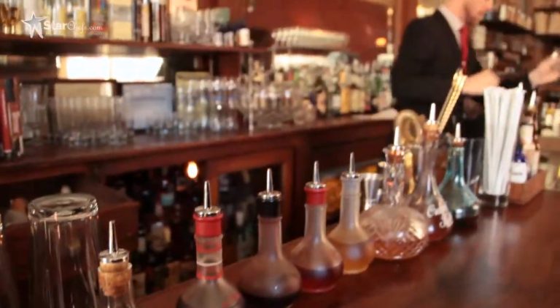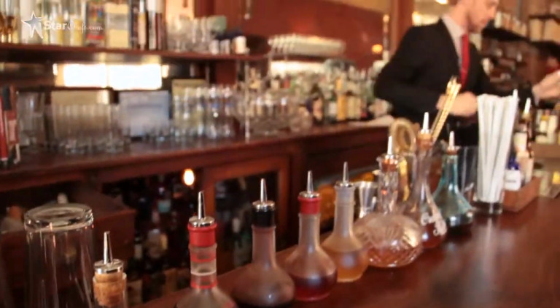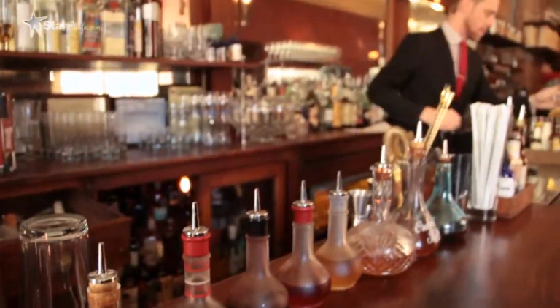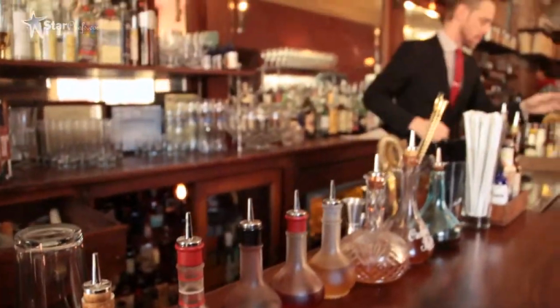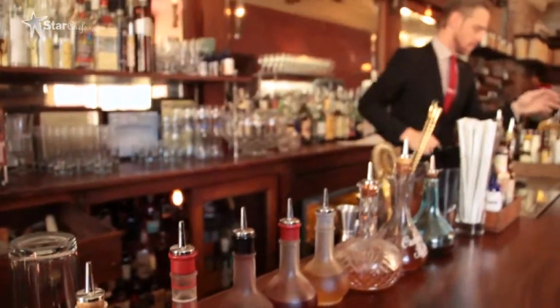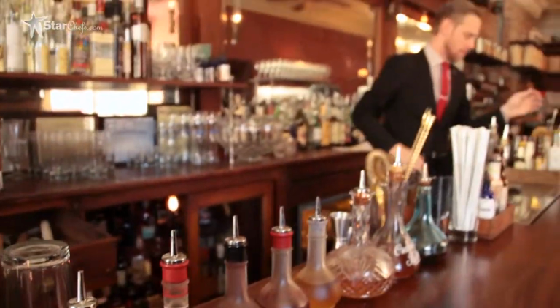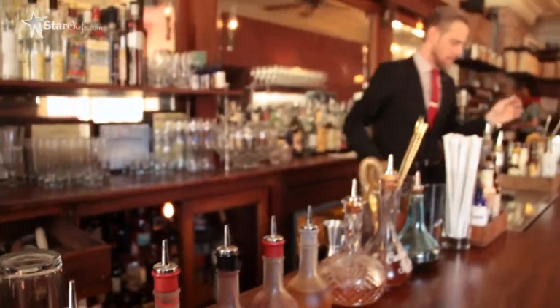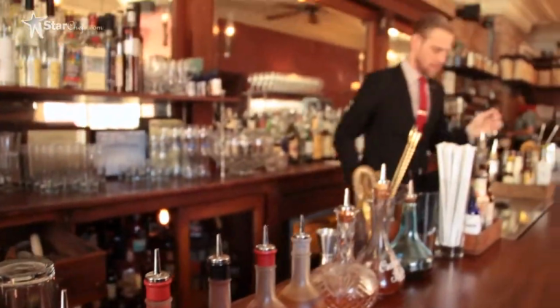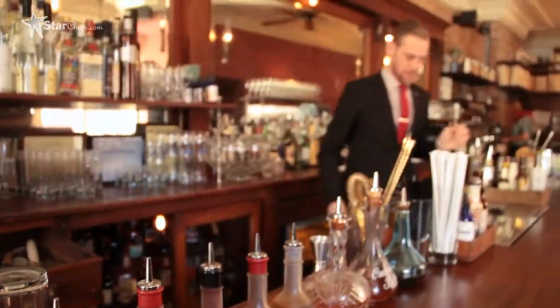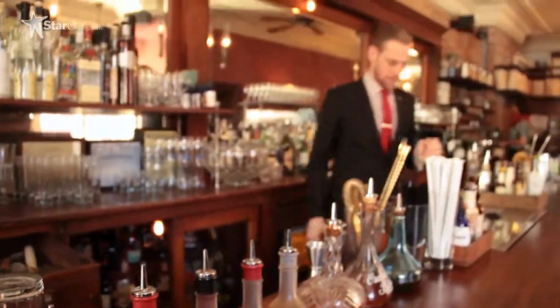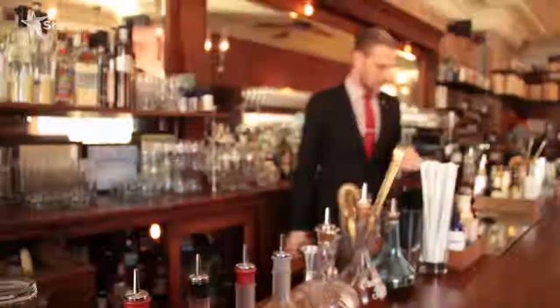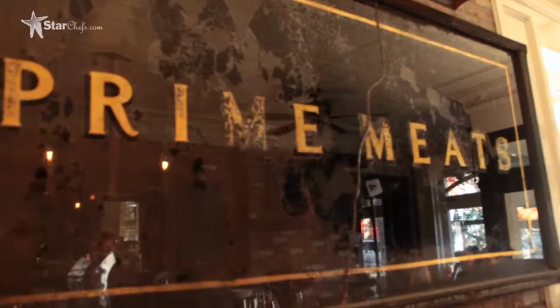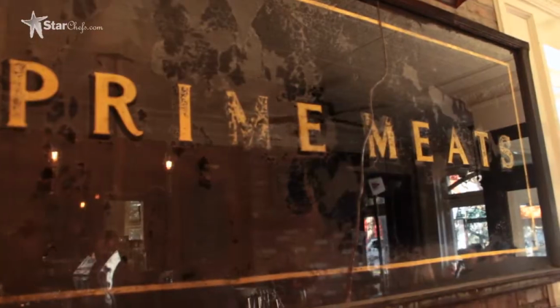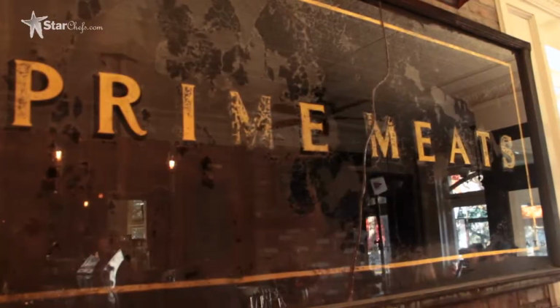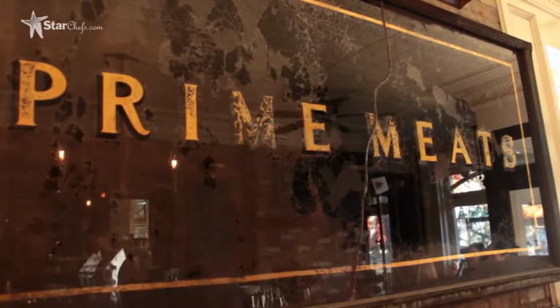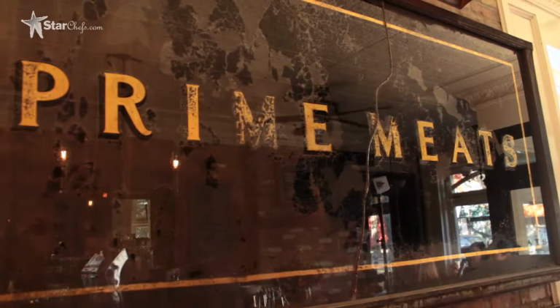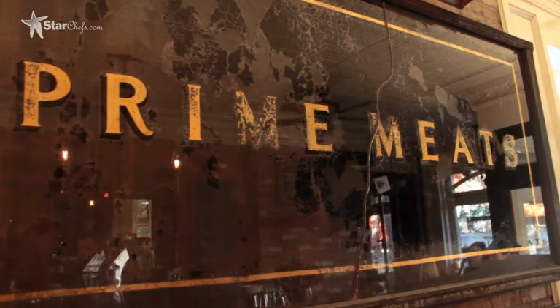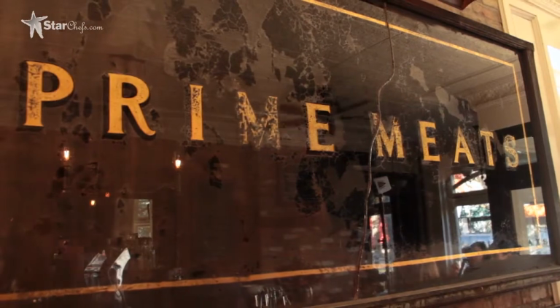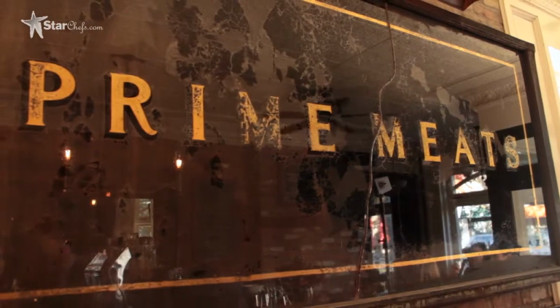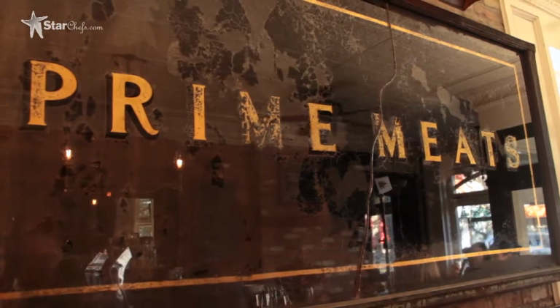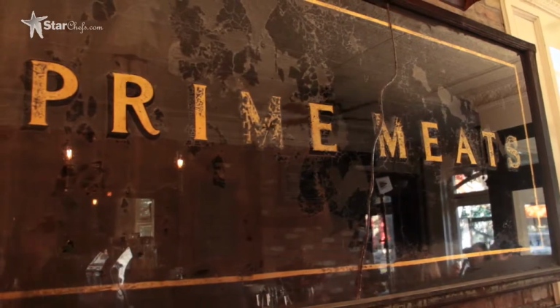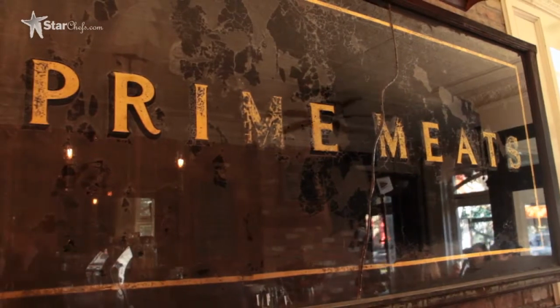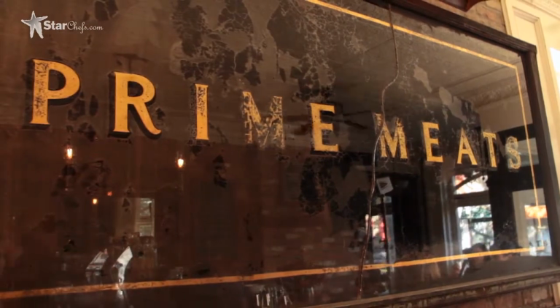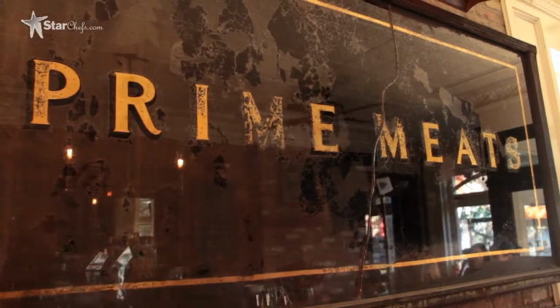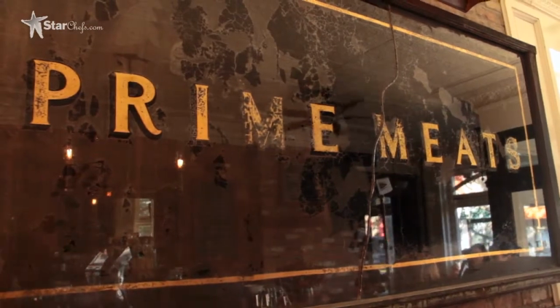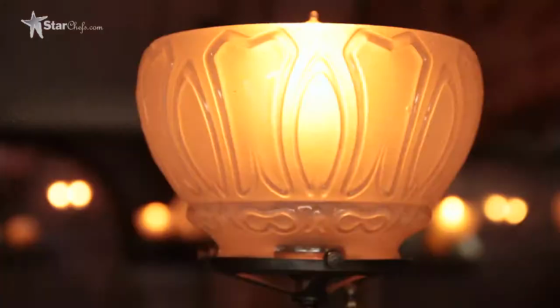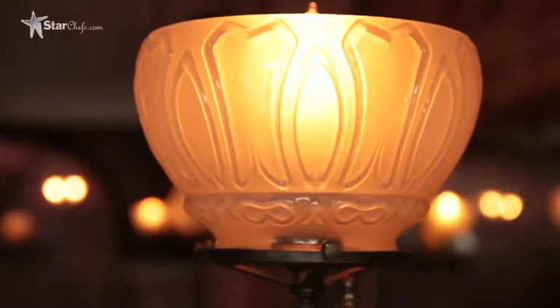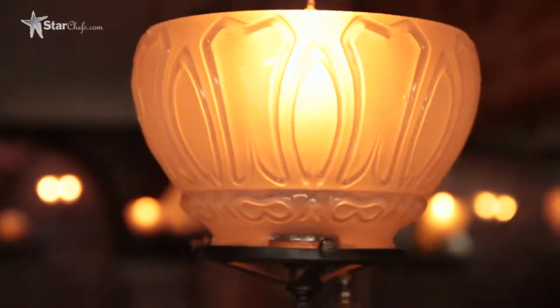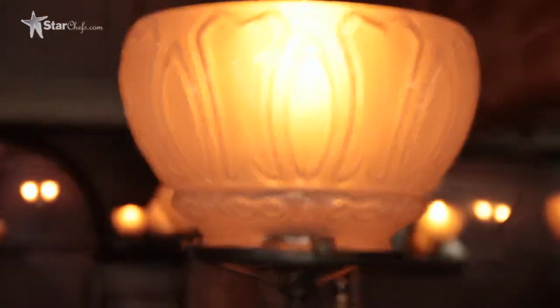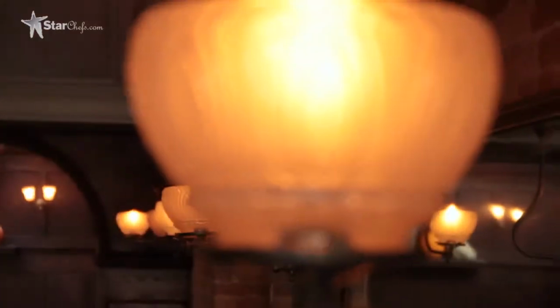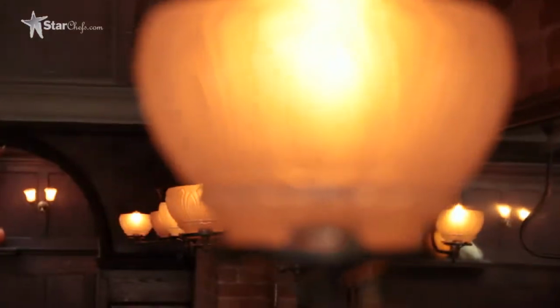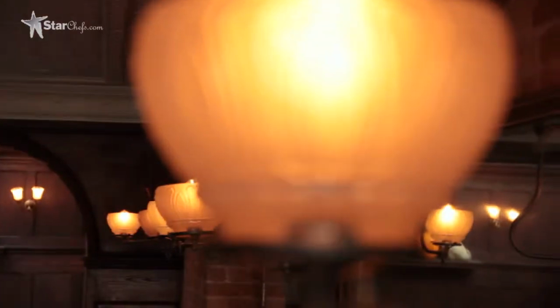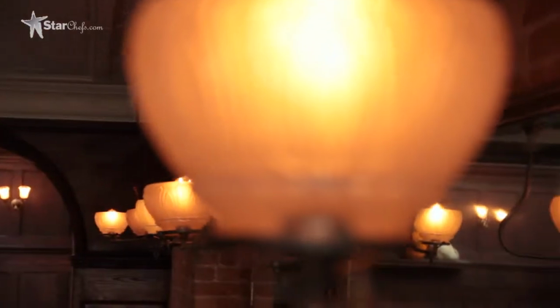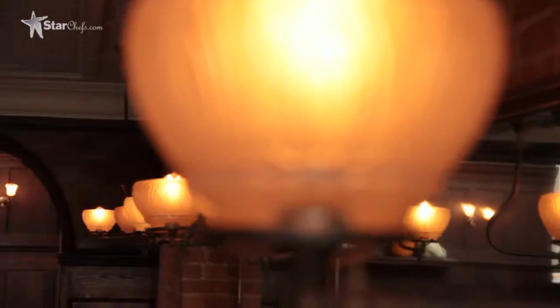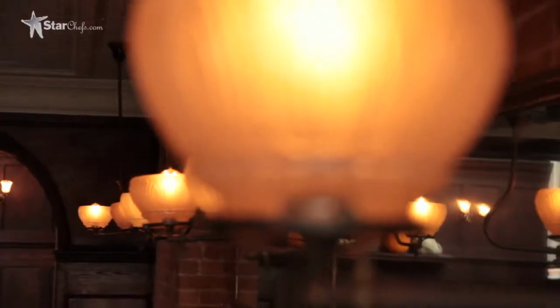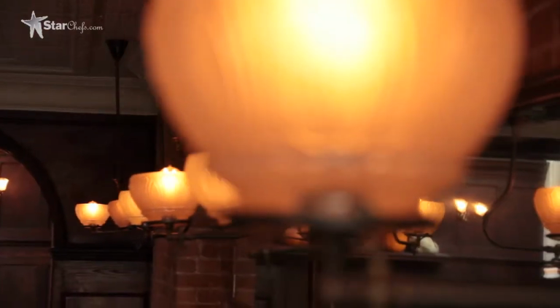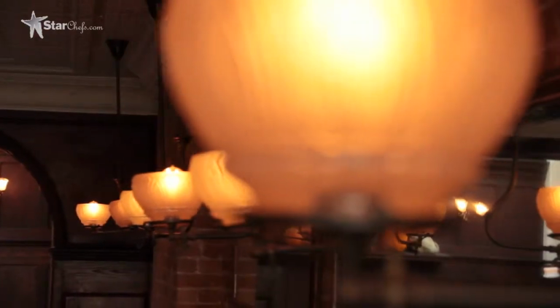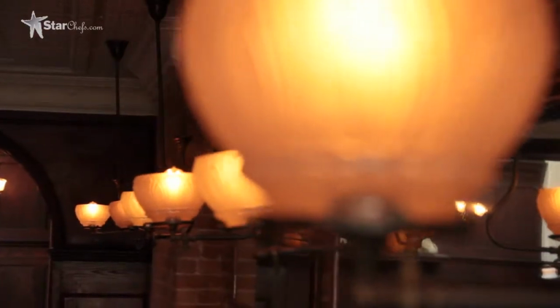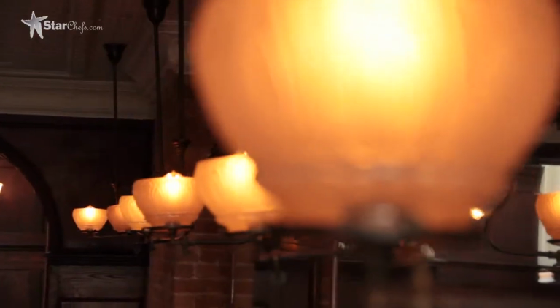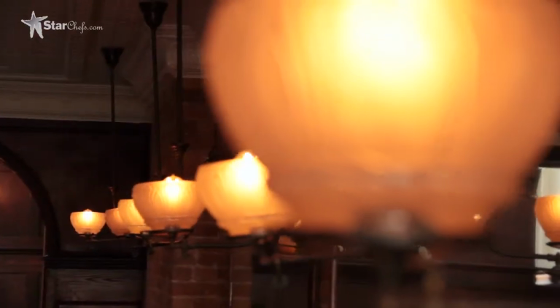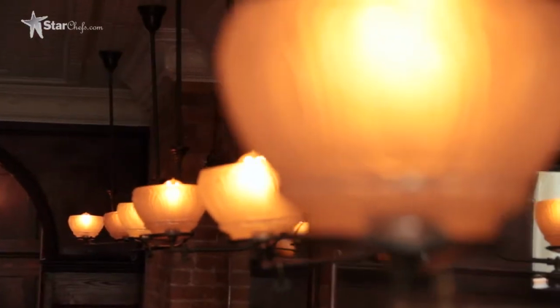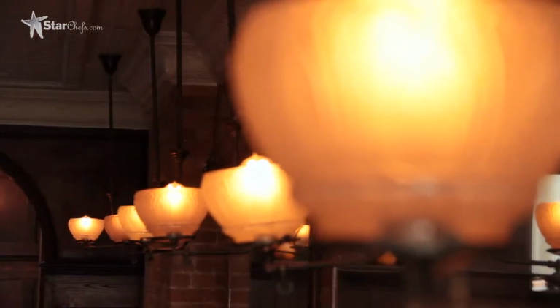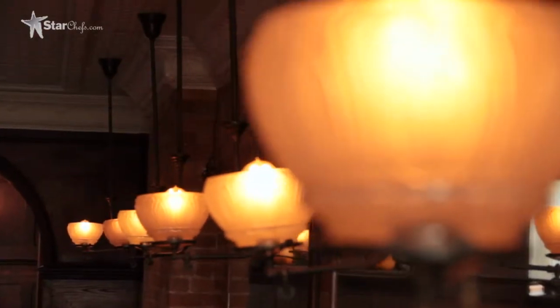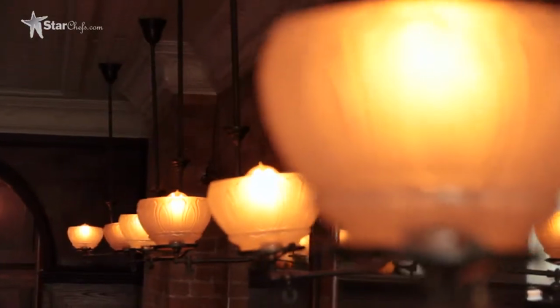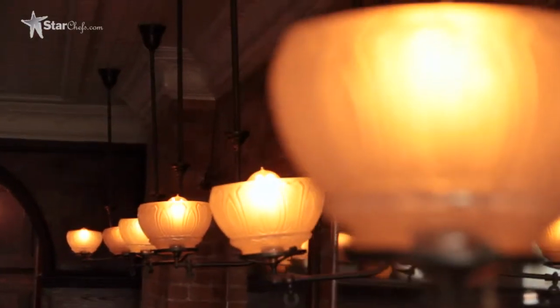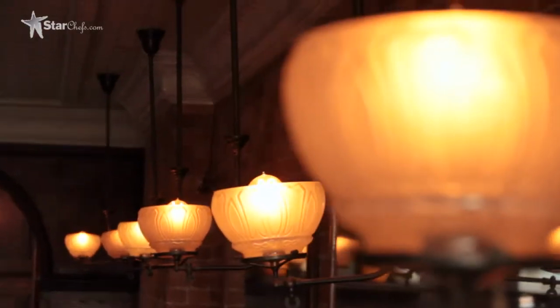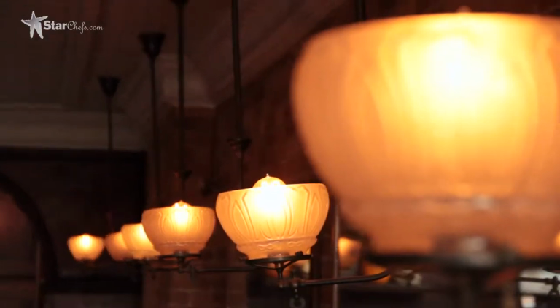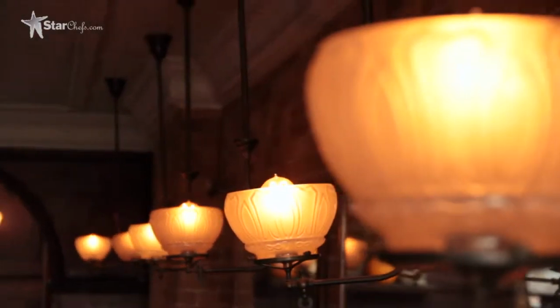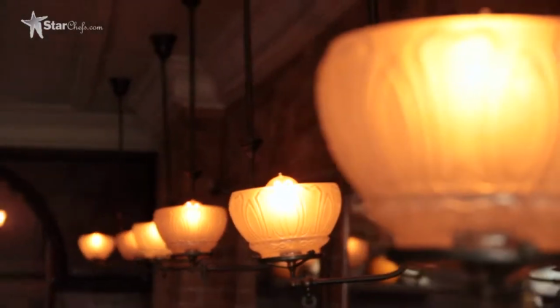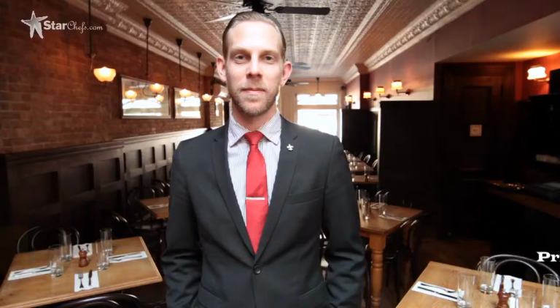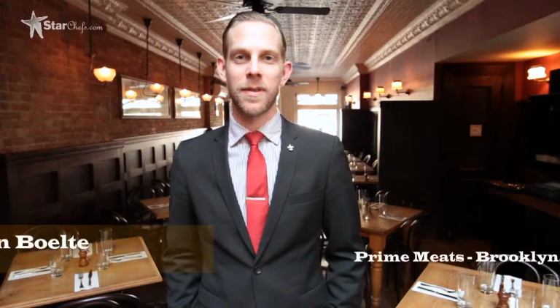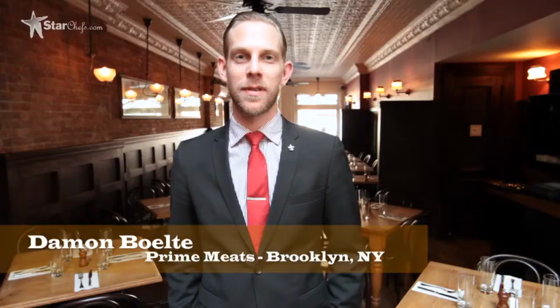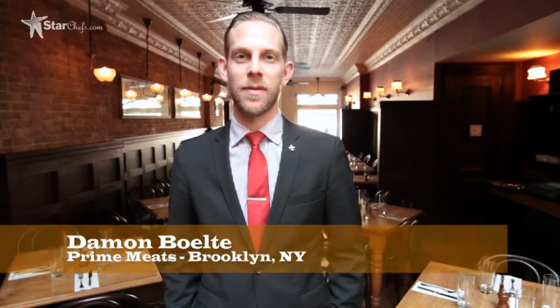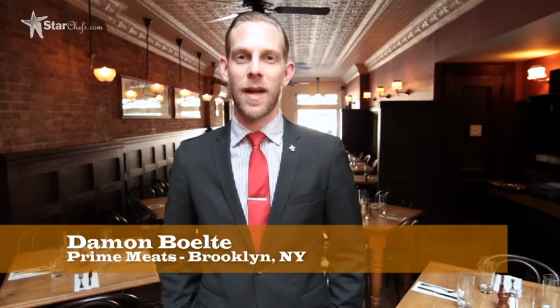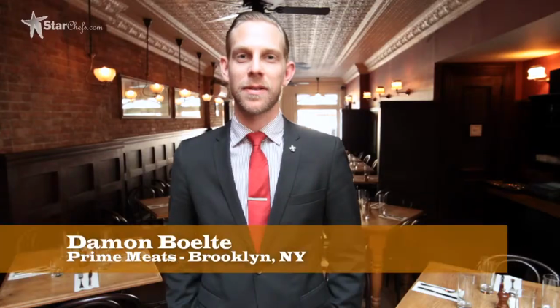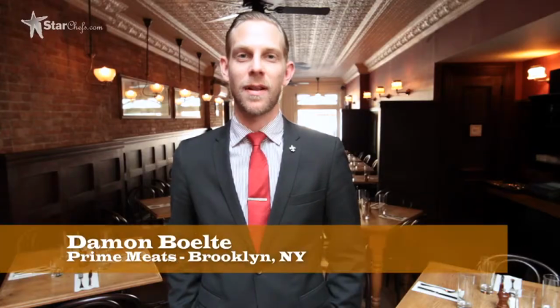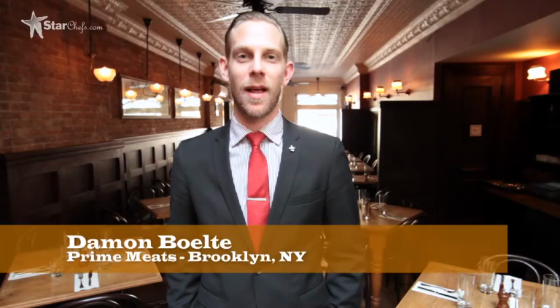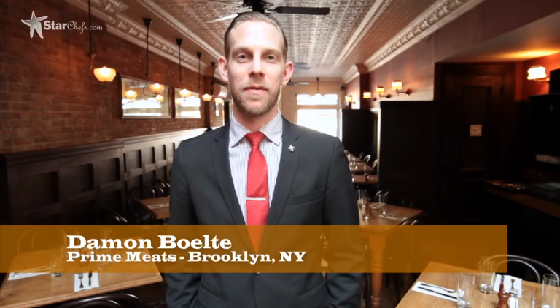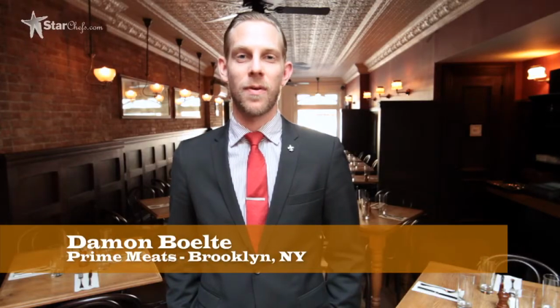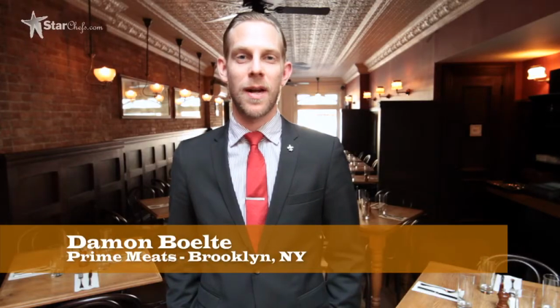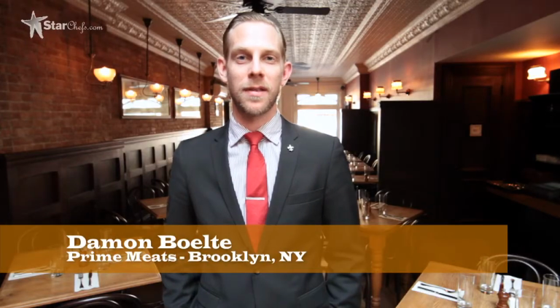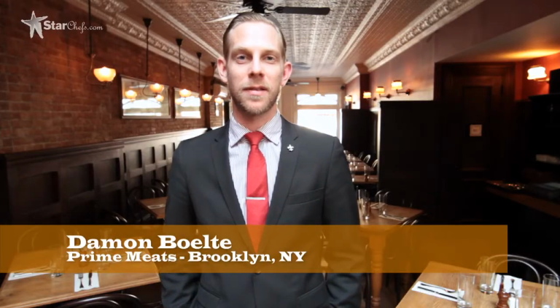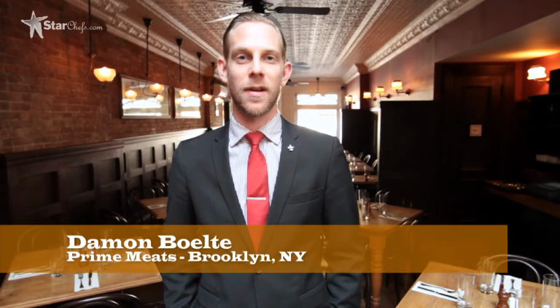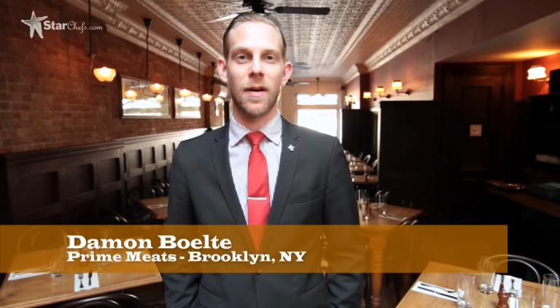Hi, I'm Damon Bolte, Bar Director at Prime Eats in Brooklyn, New York, and StarChefs.com's 2011 Rising Star.